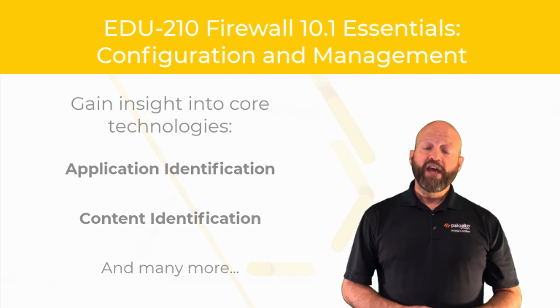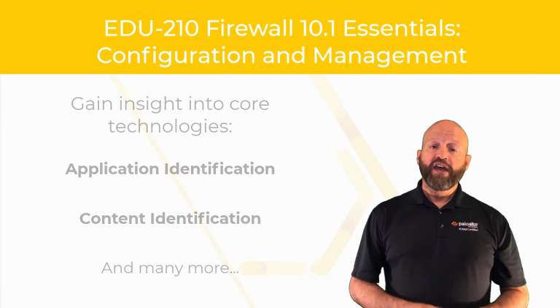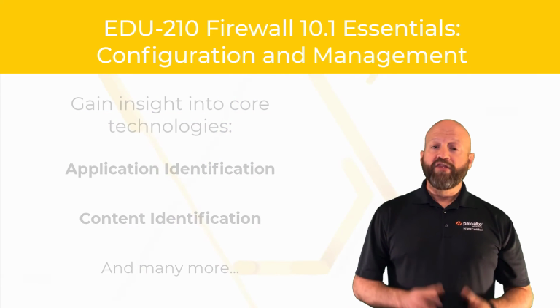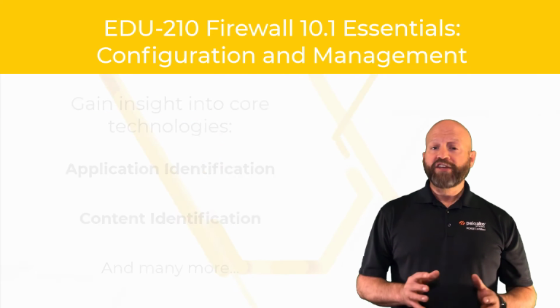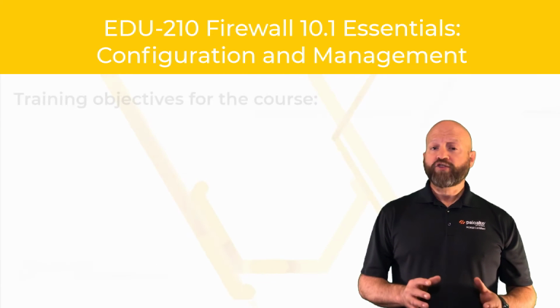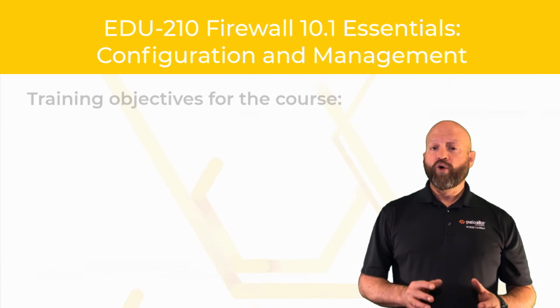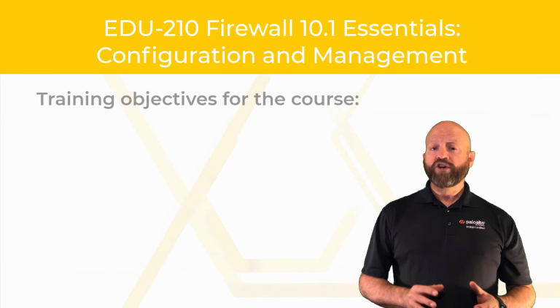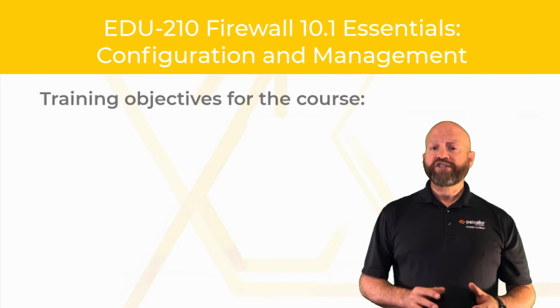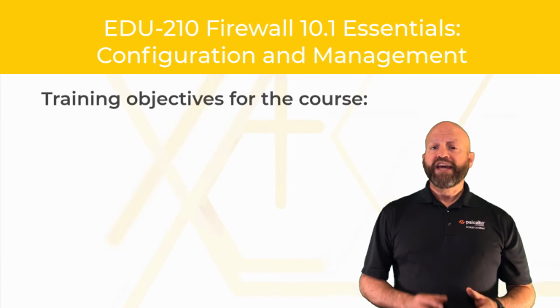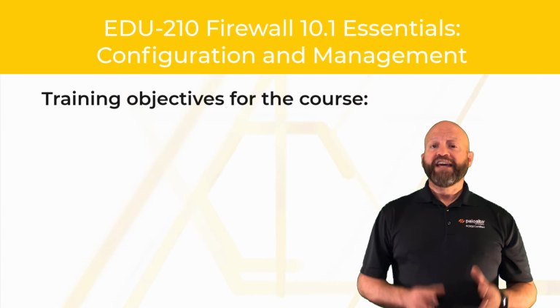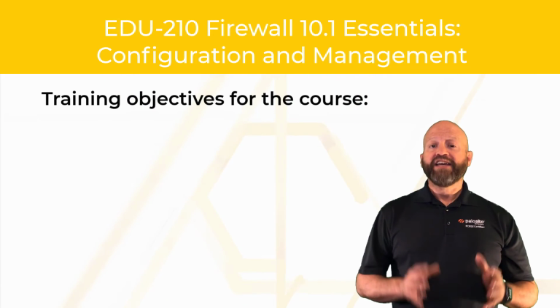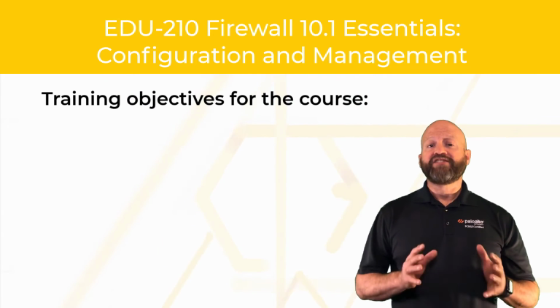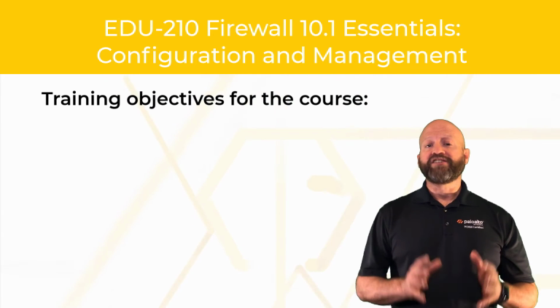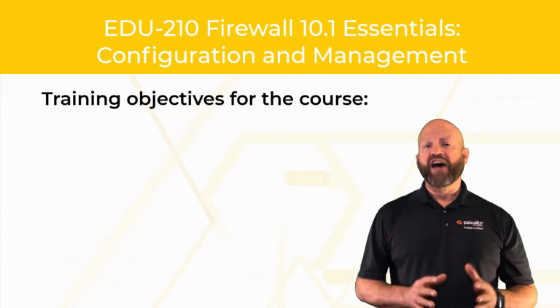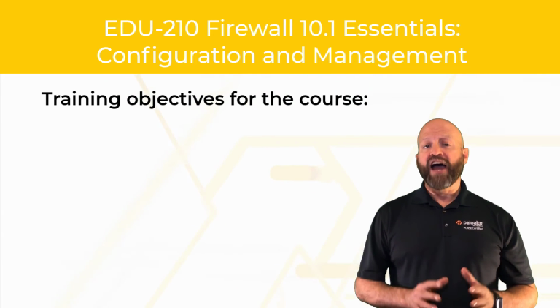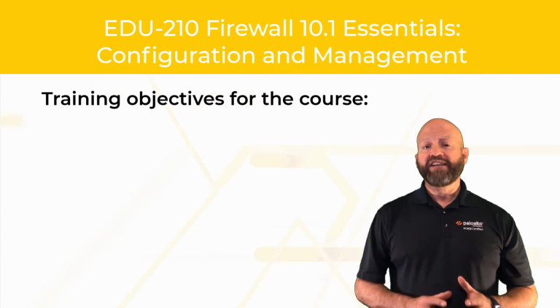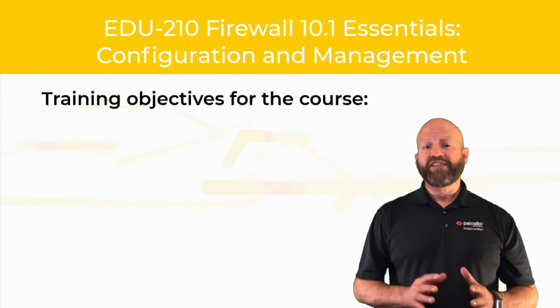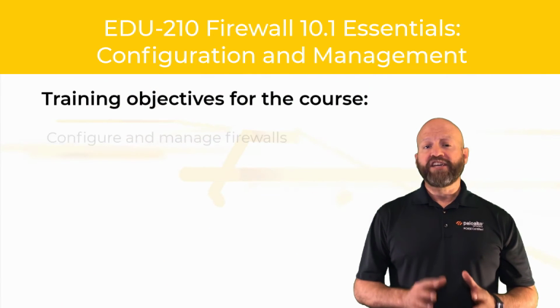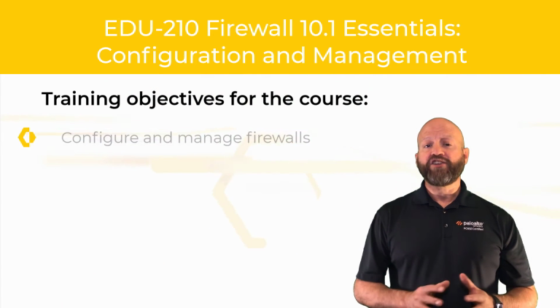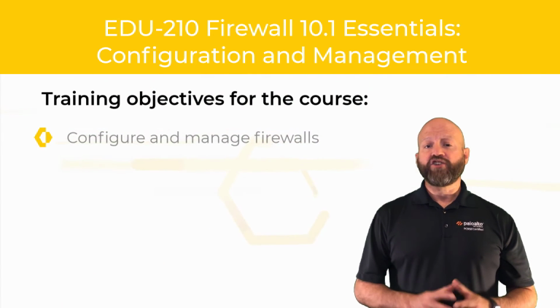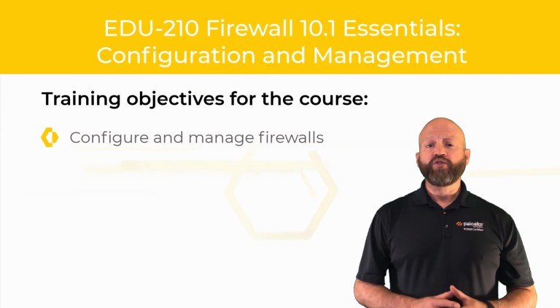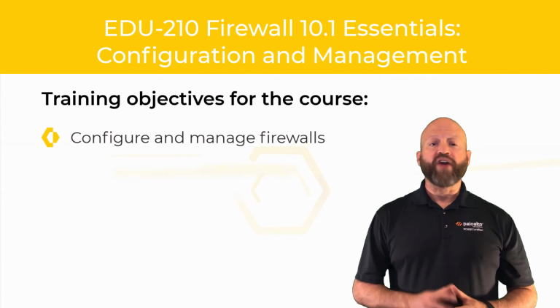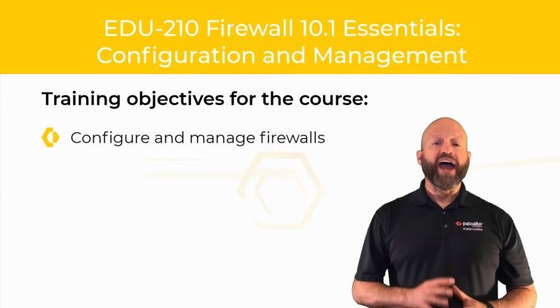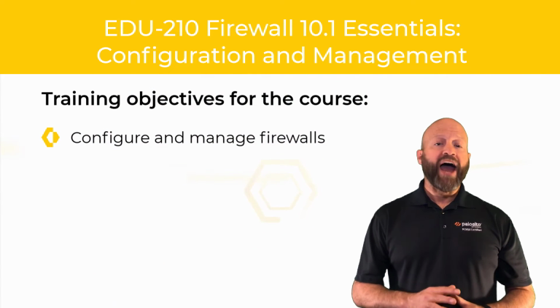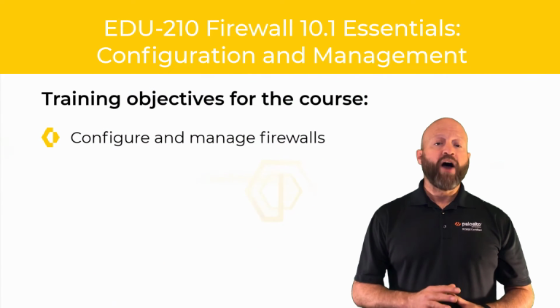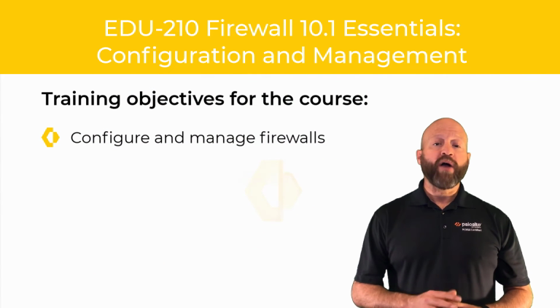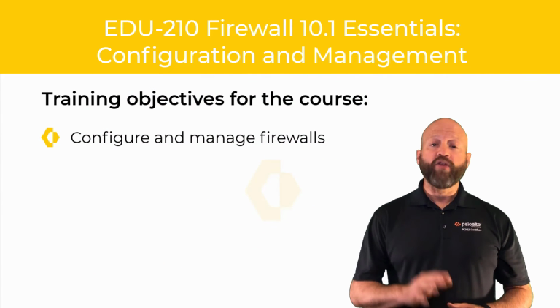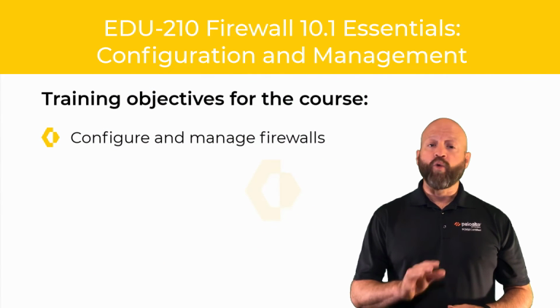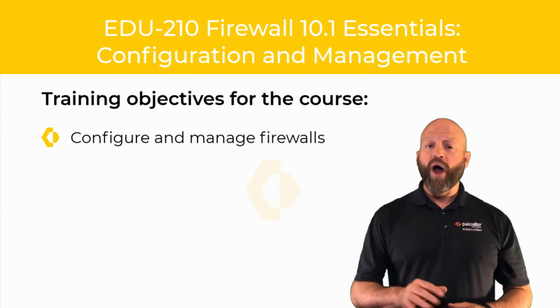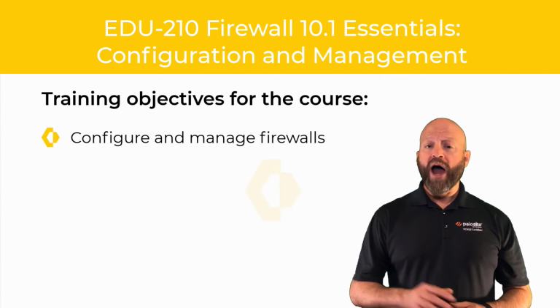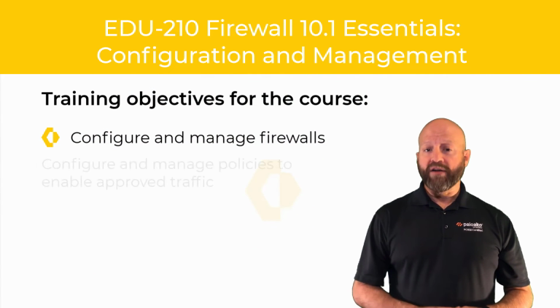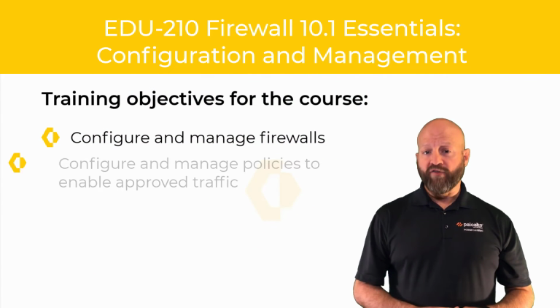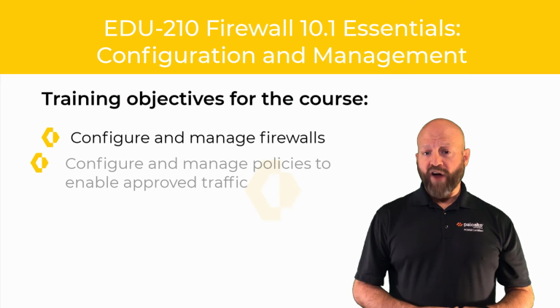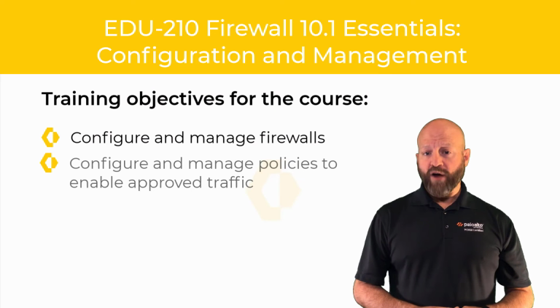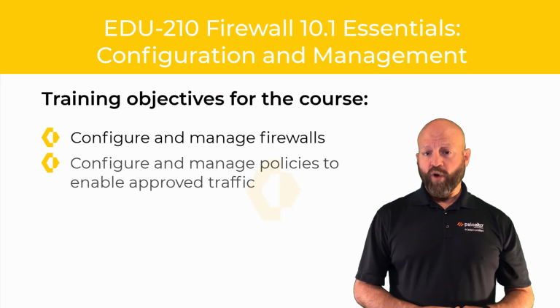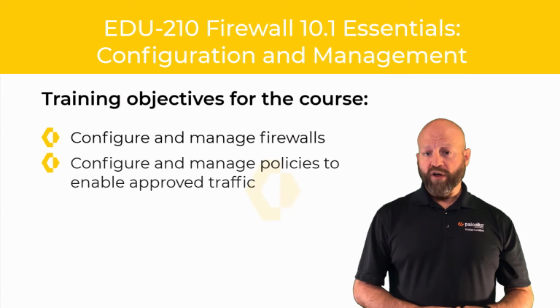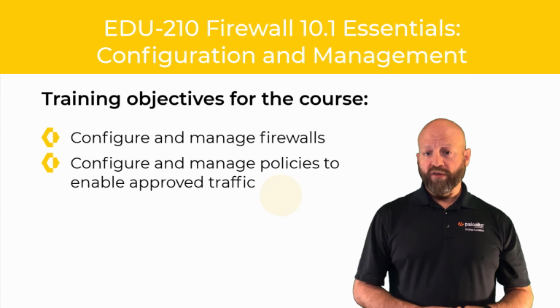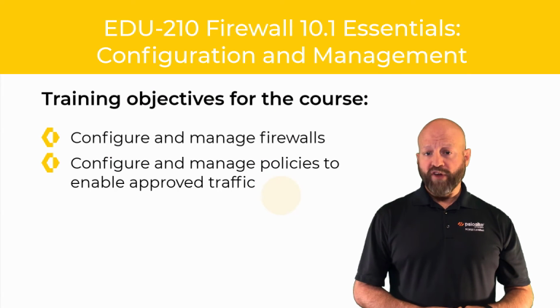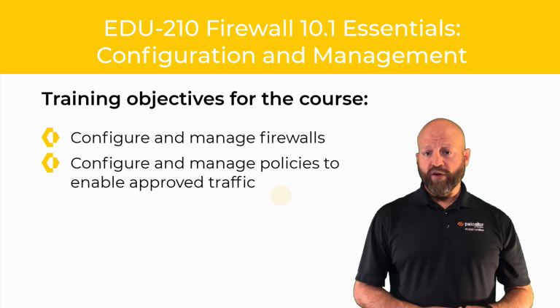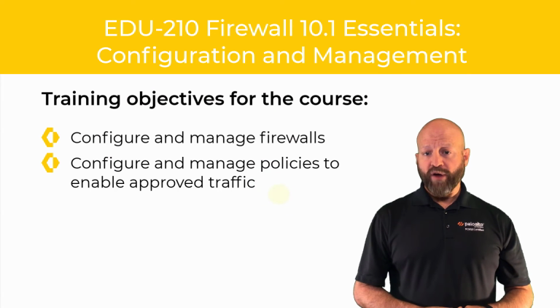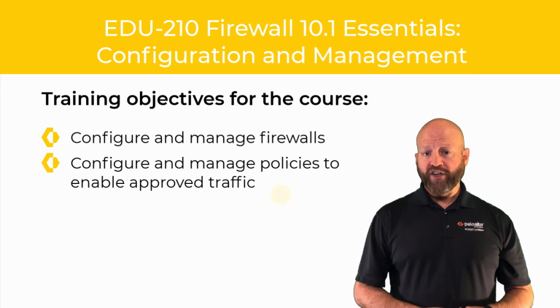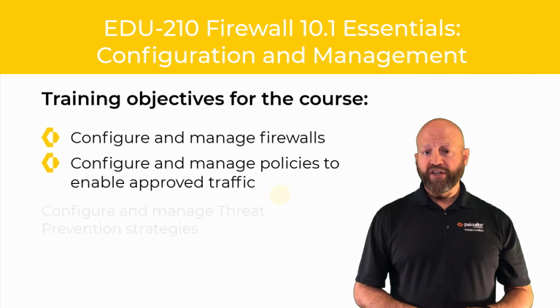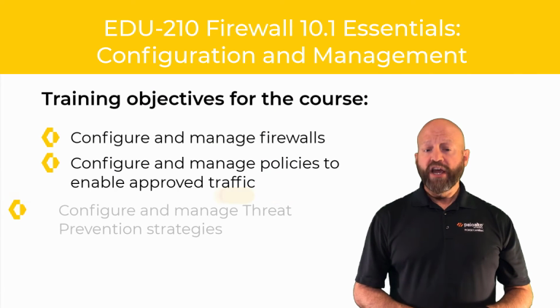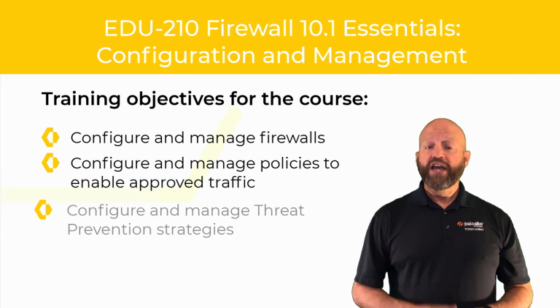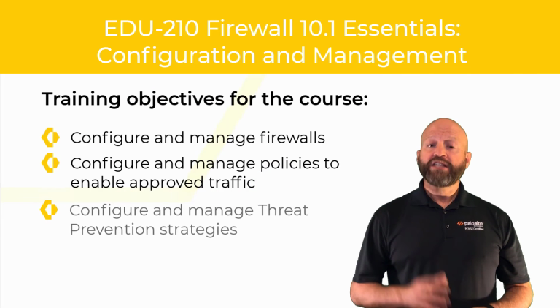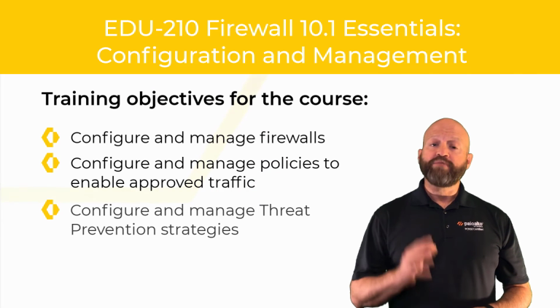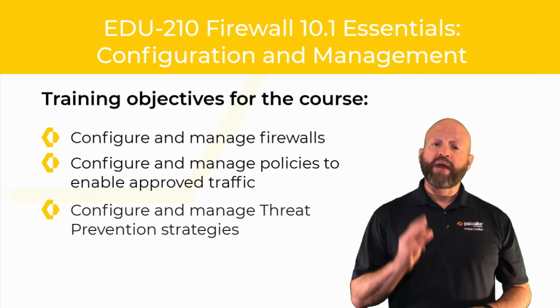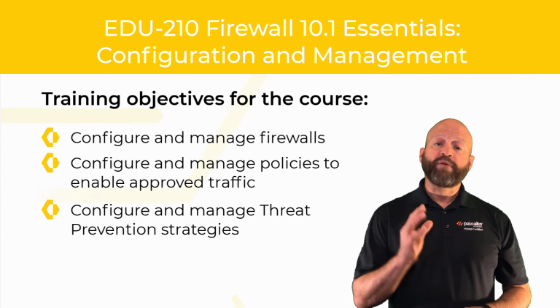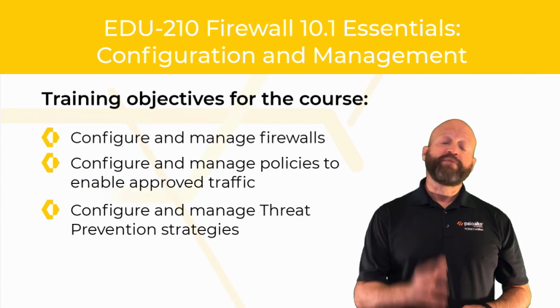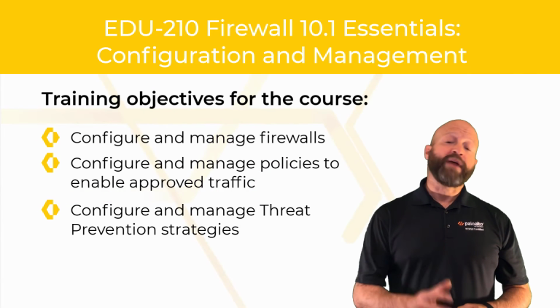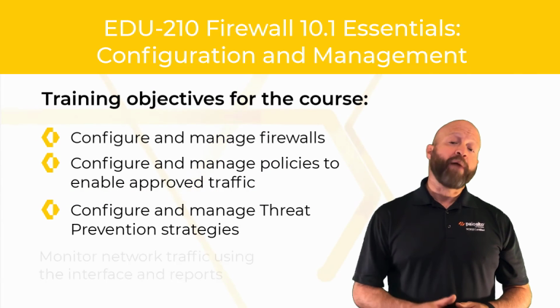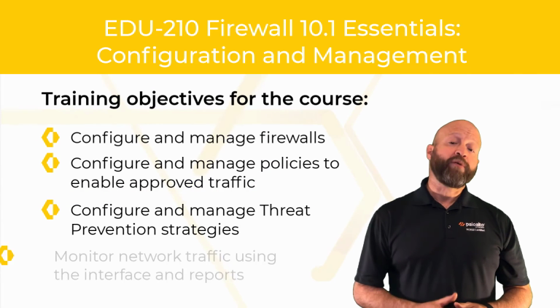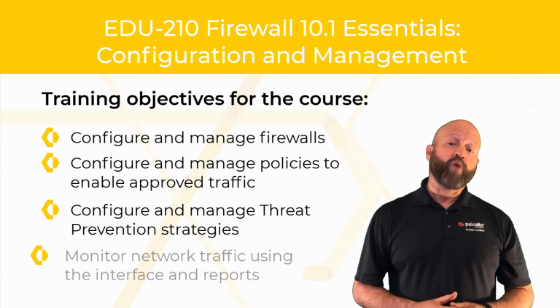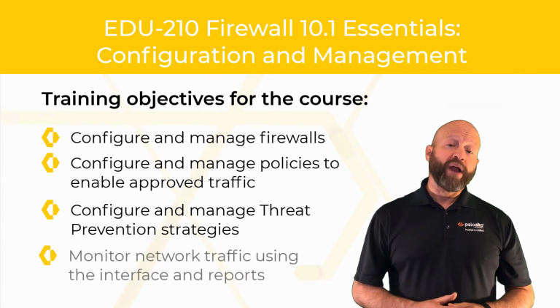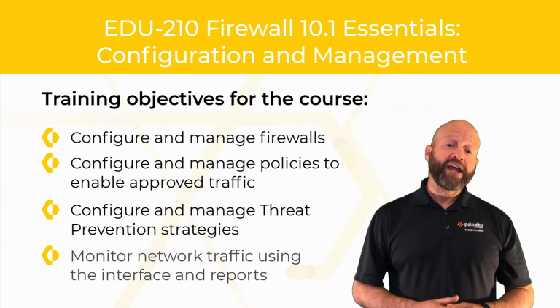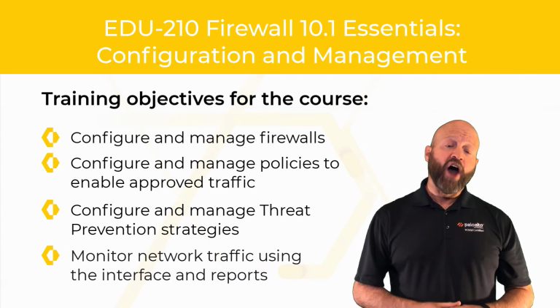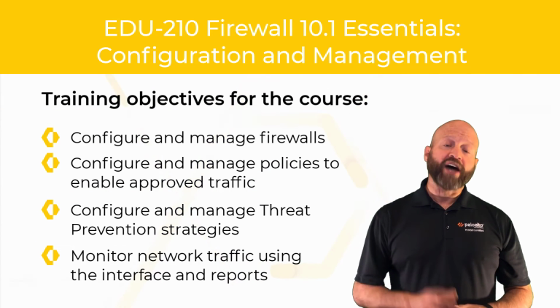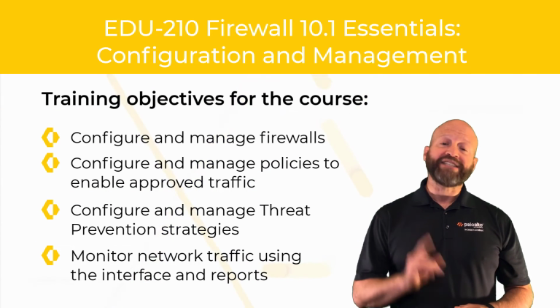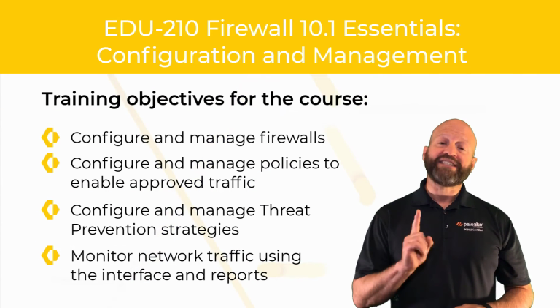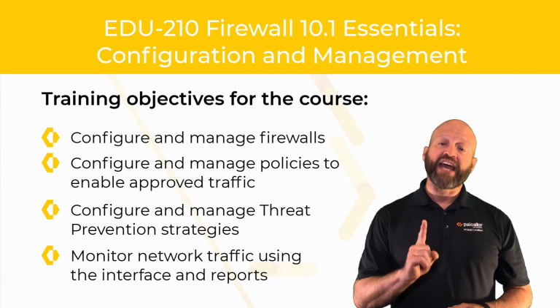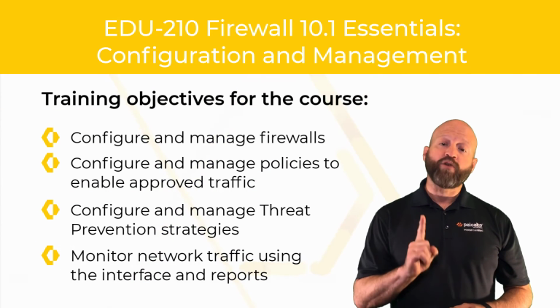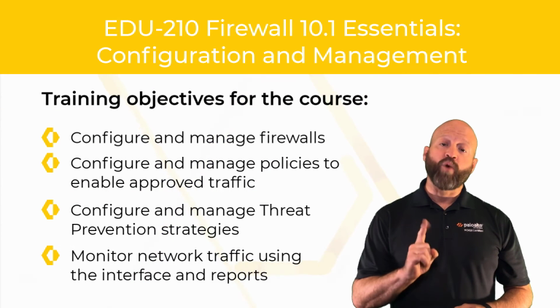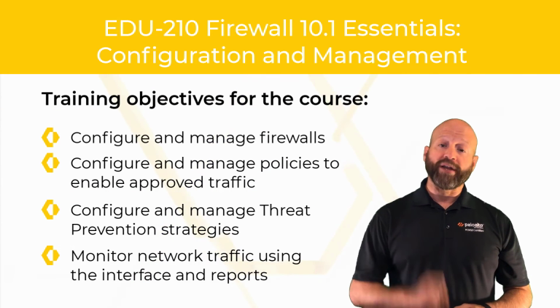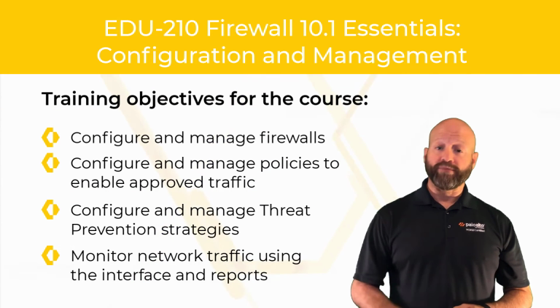This course is designed to teach you the how and the why of firewall configuration, so you are able to be up and running on day one.